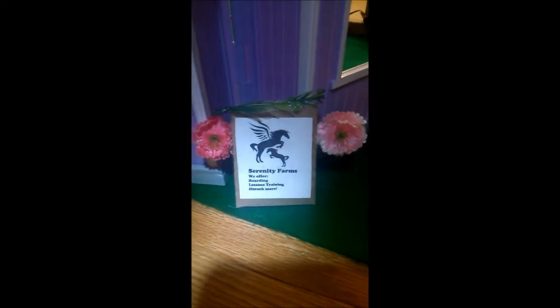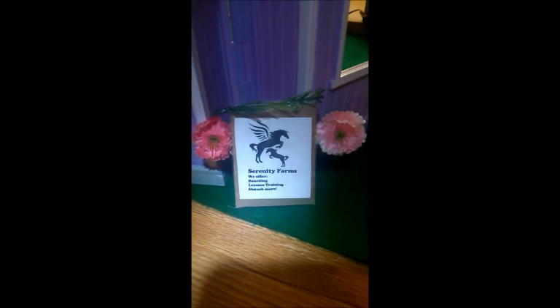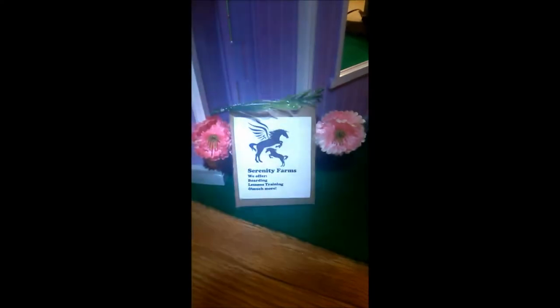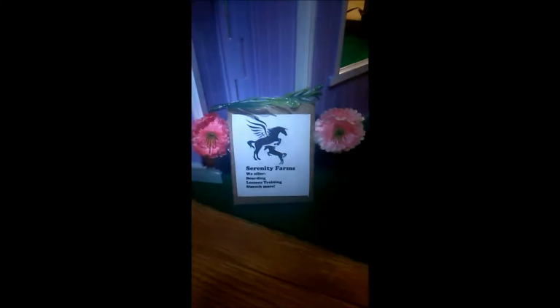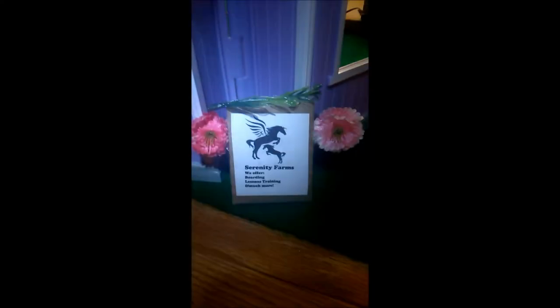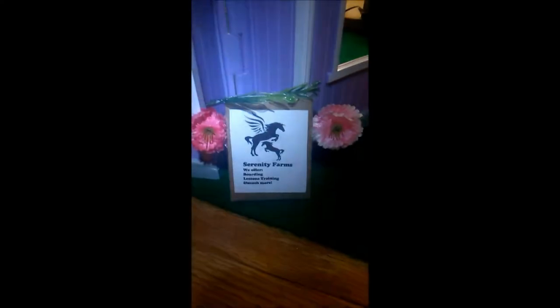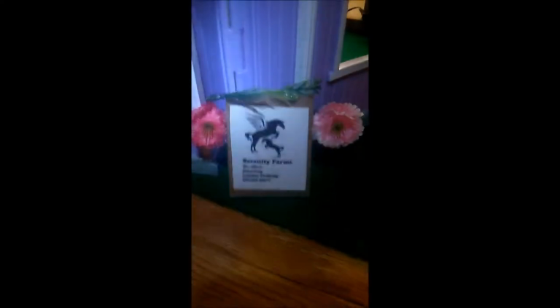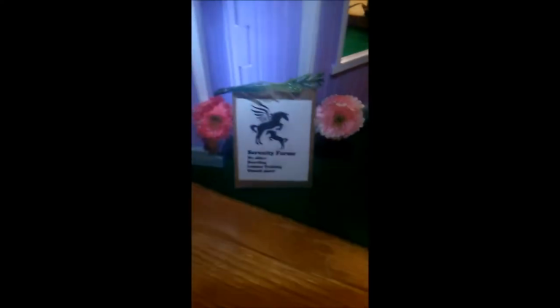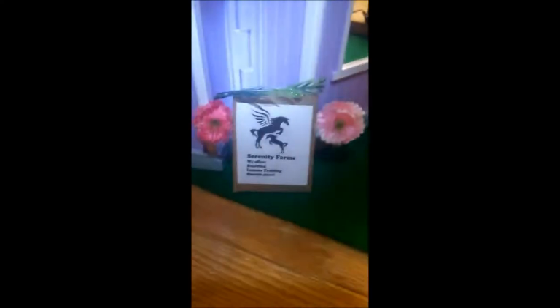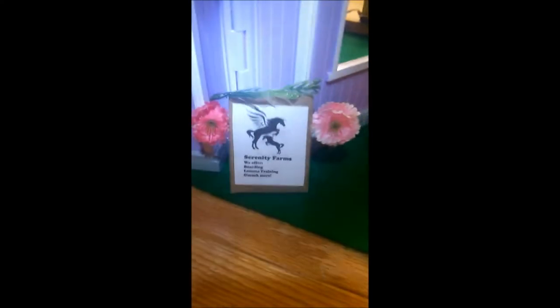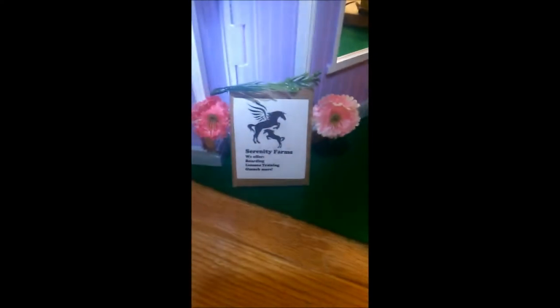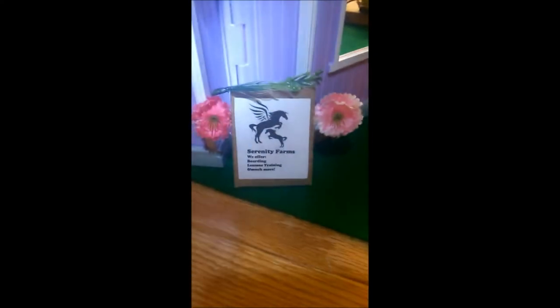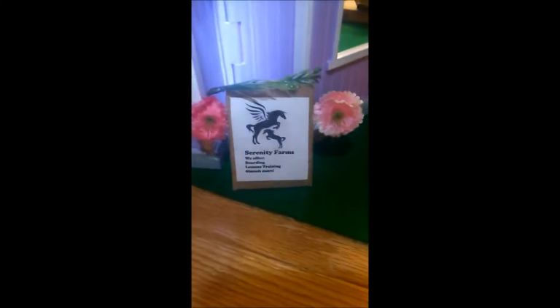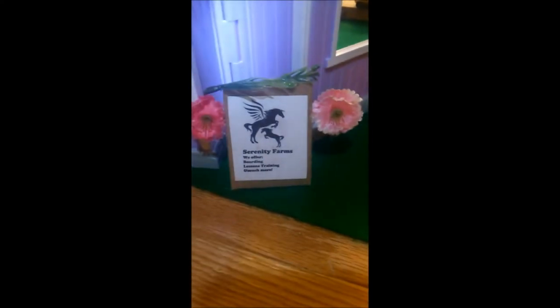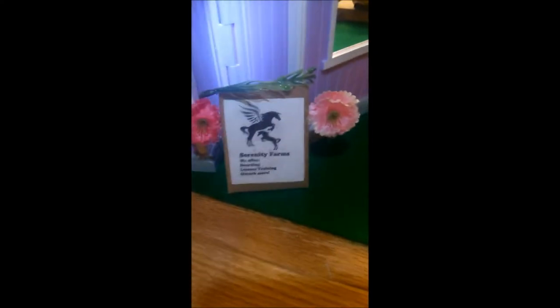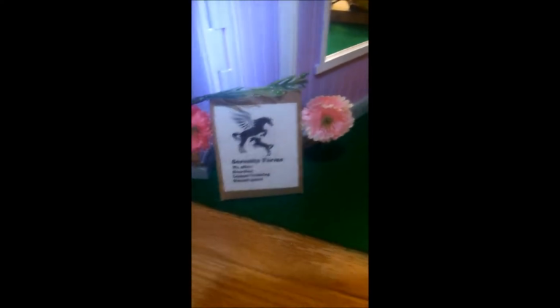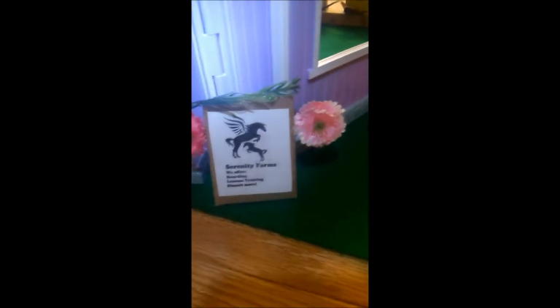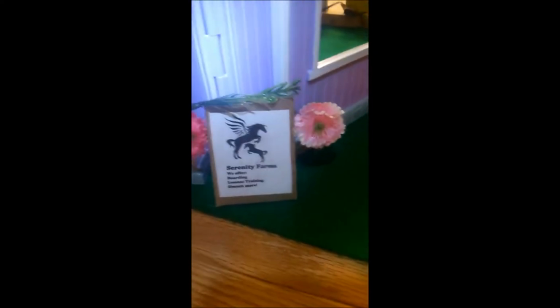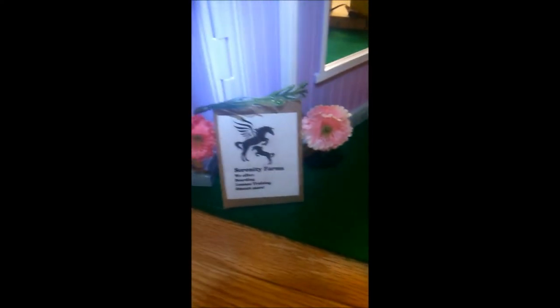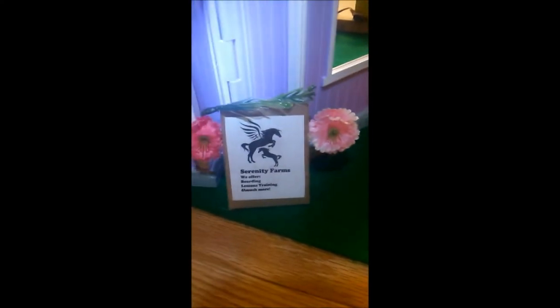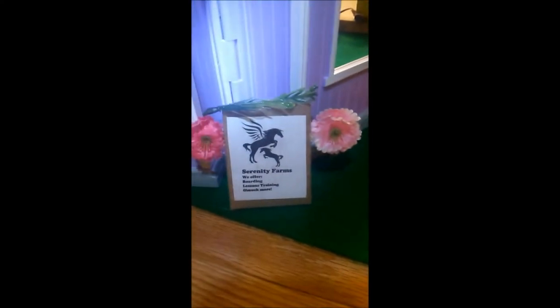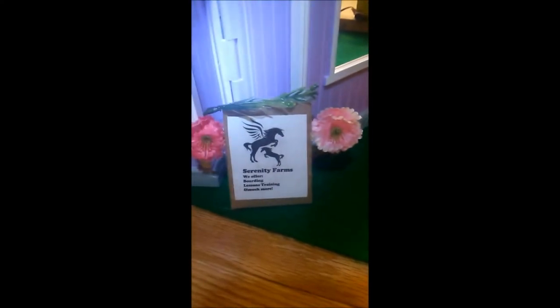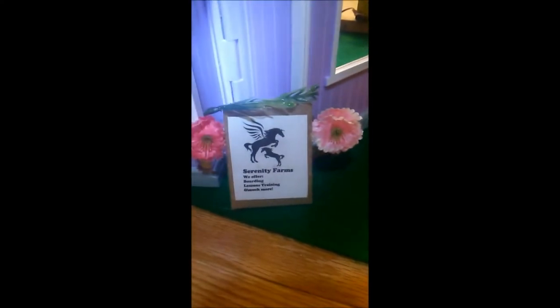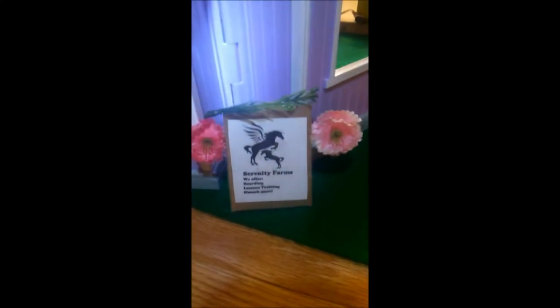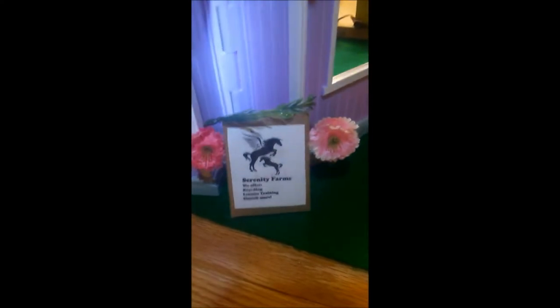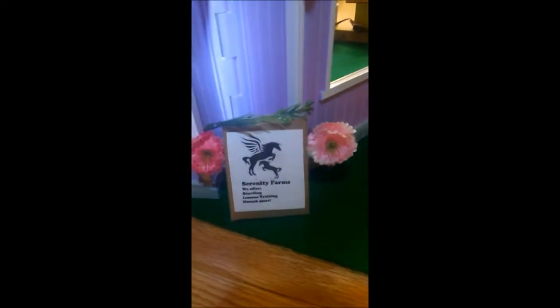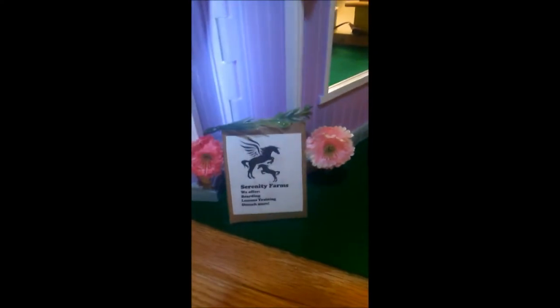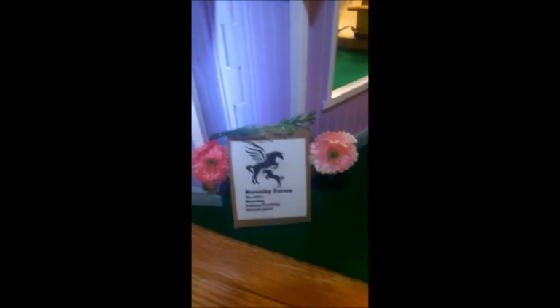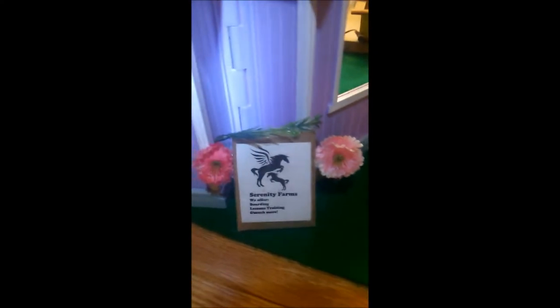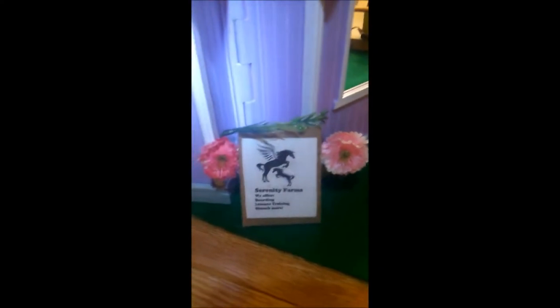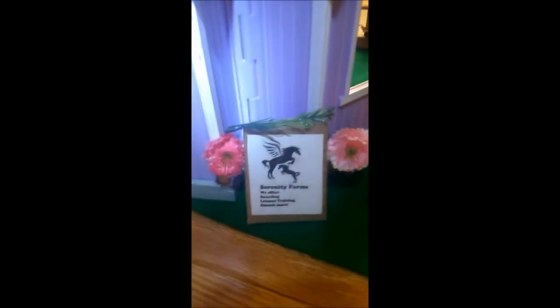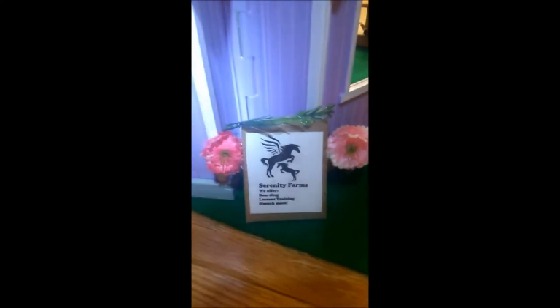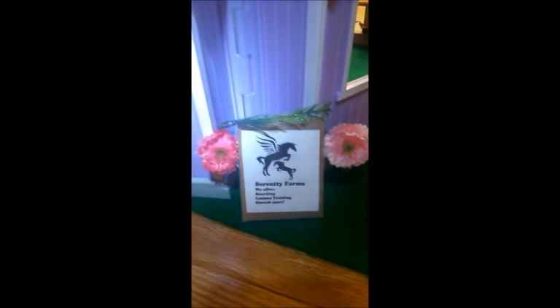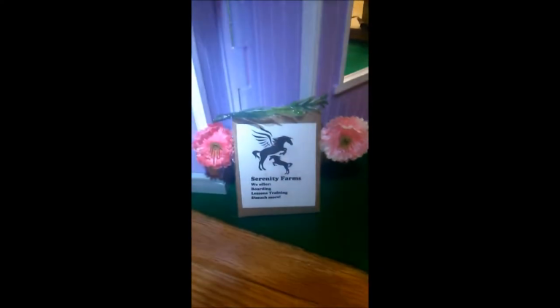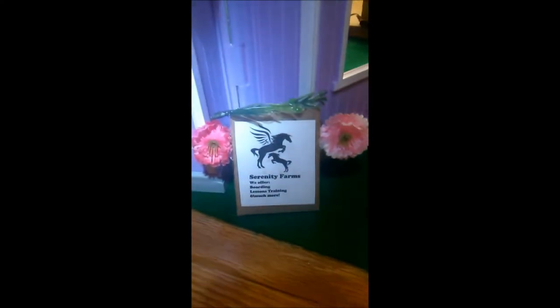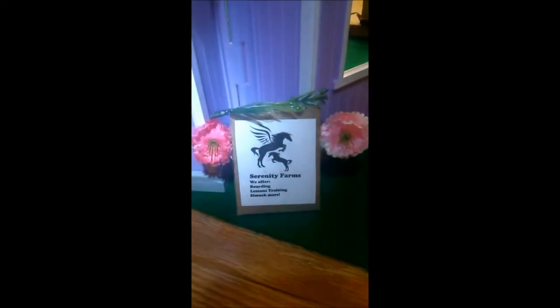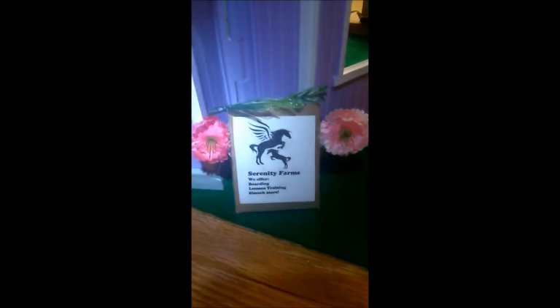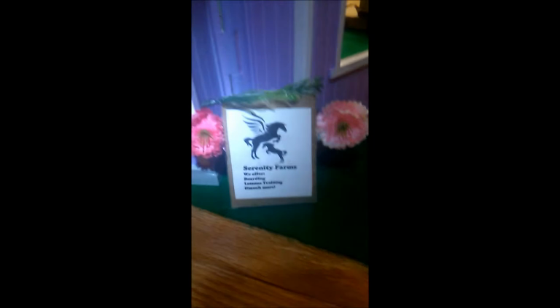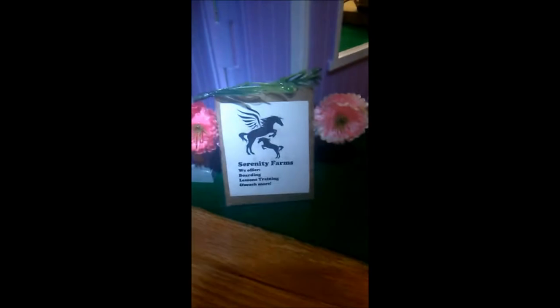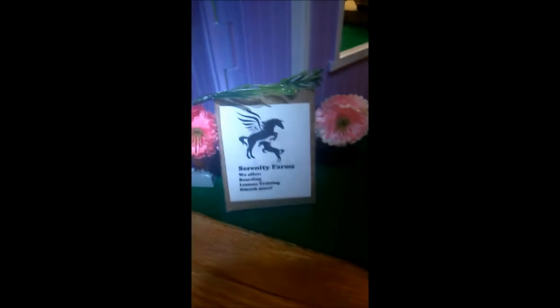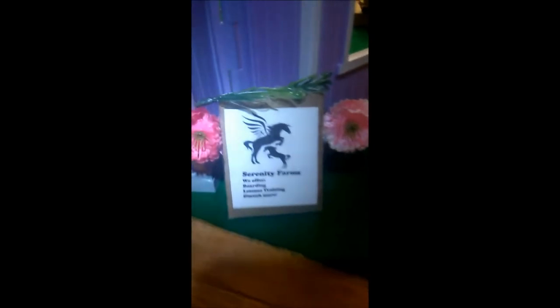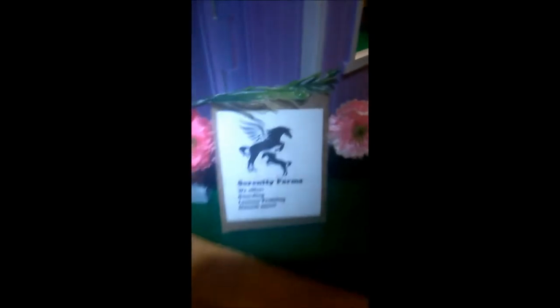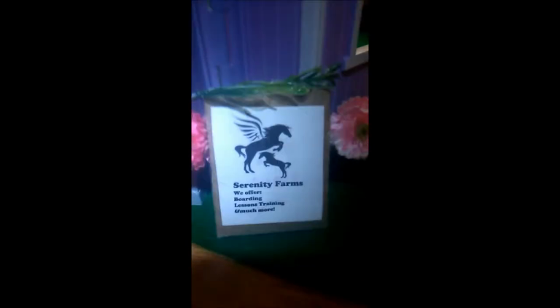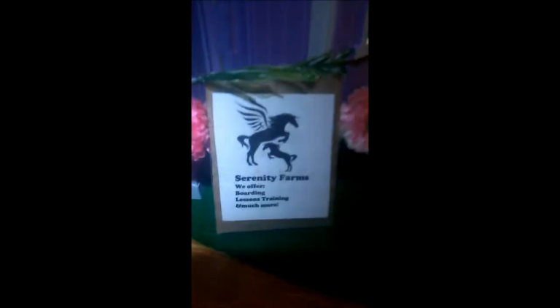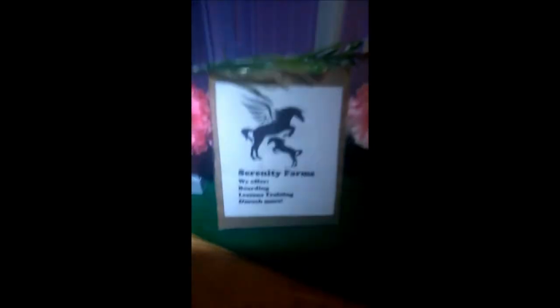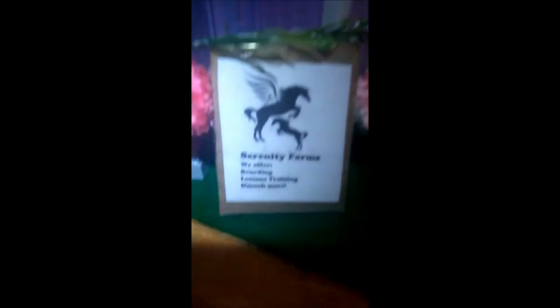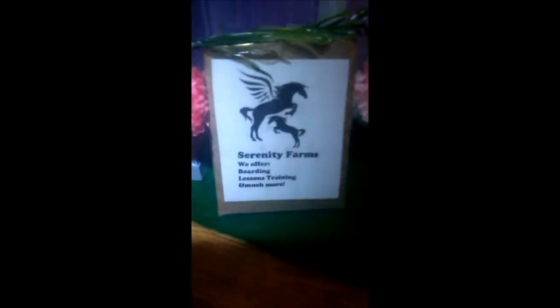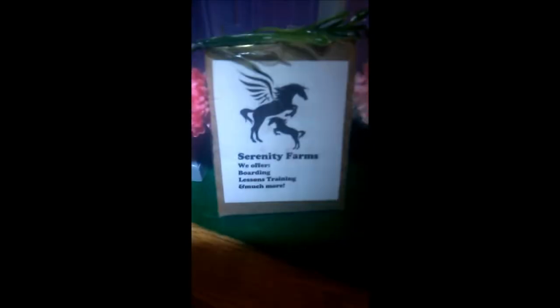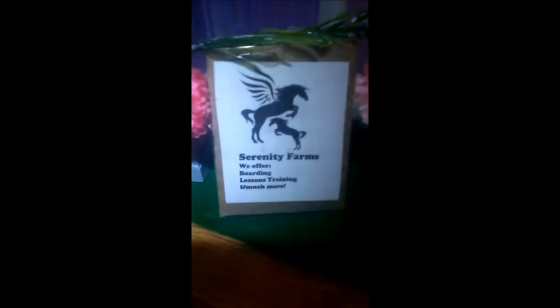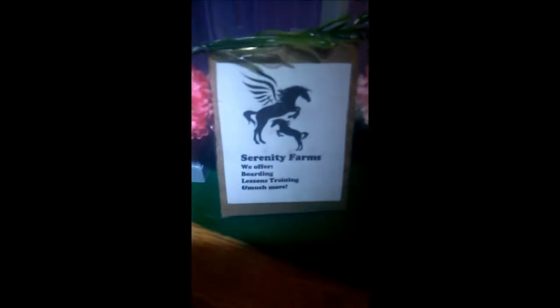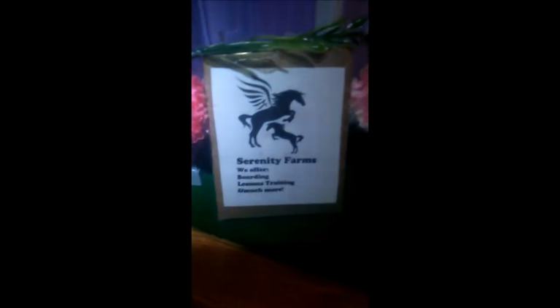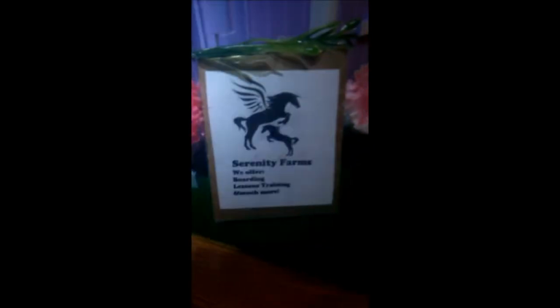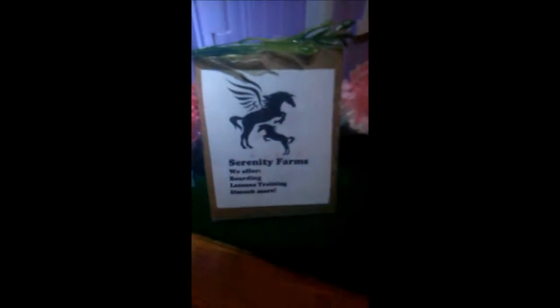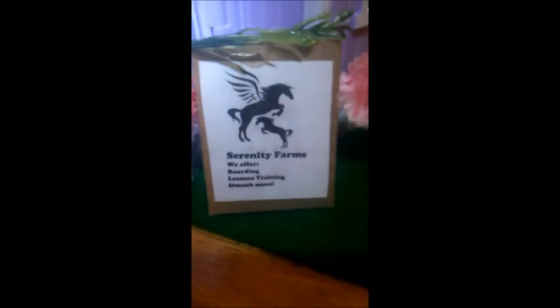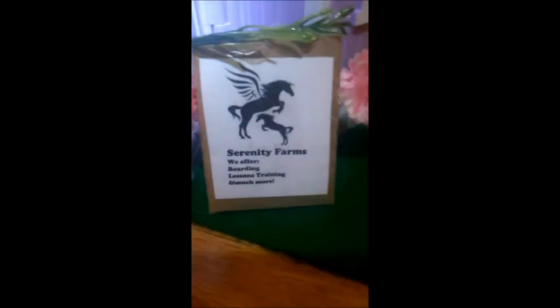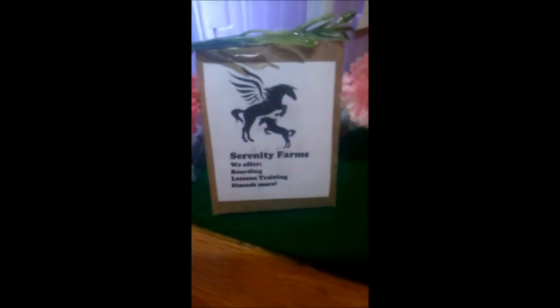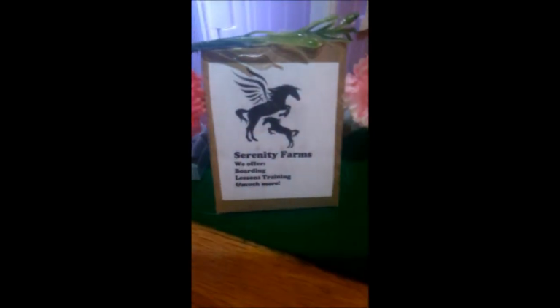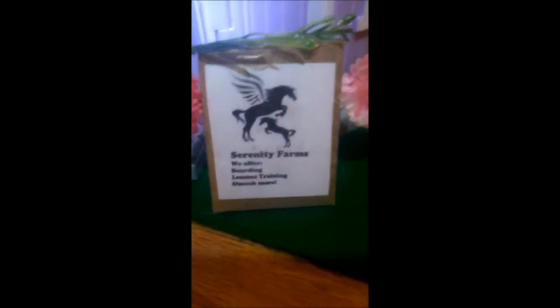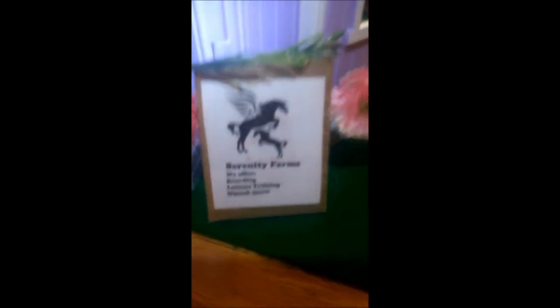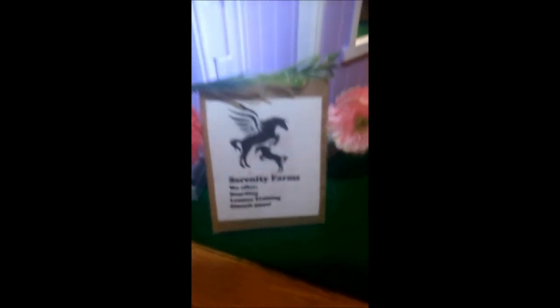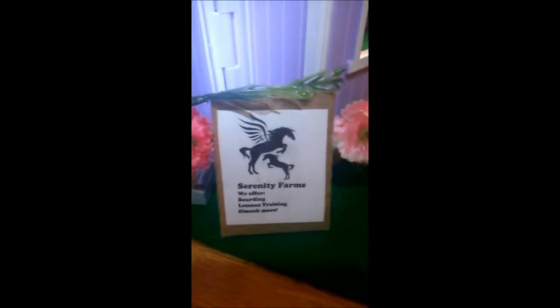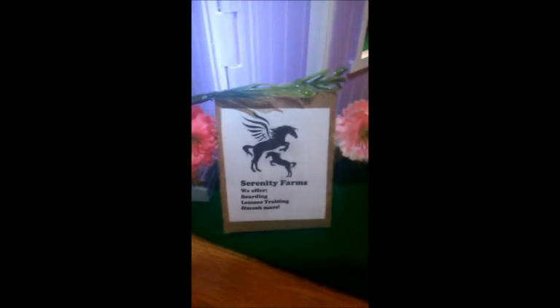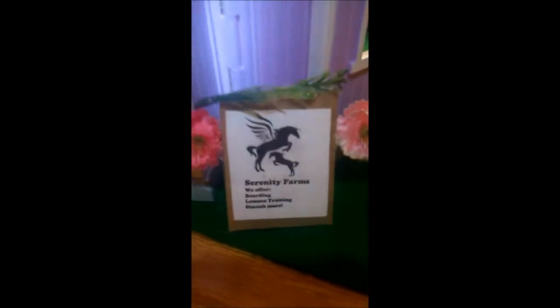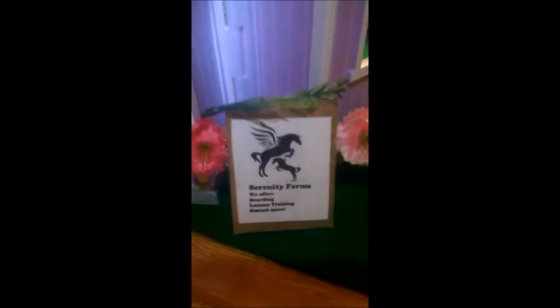Hi, you're watching our Shellac barn tour. Welcome to Serenity Farms. Here we offer boarding, lessons, training, and much more.